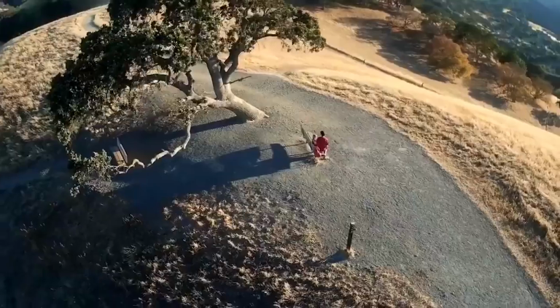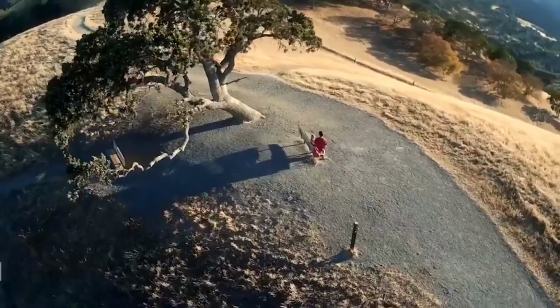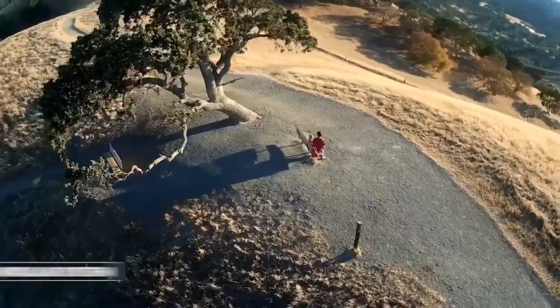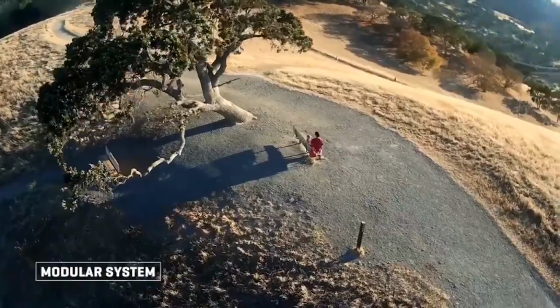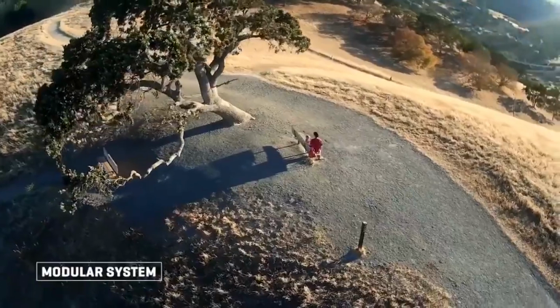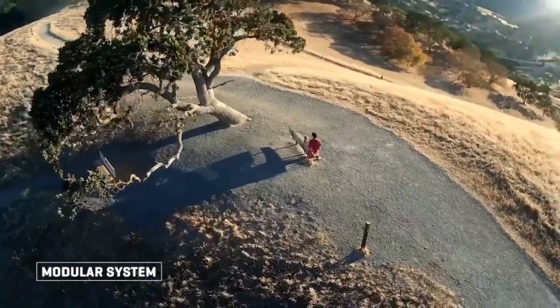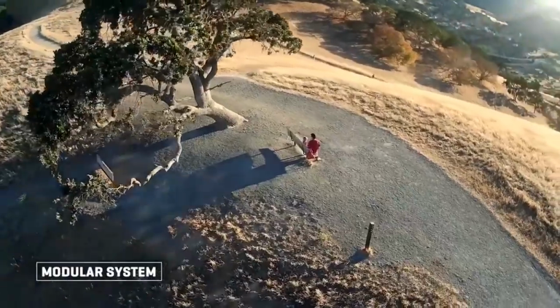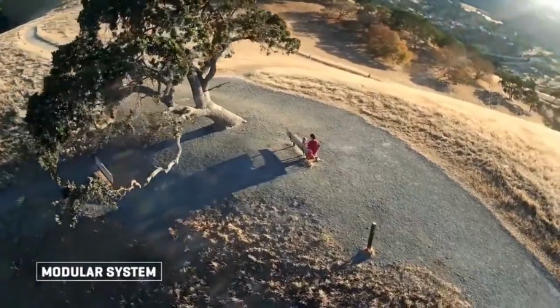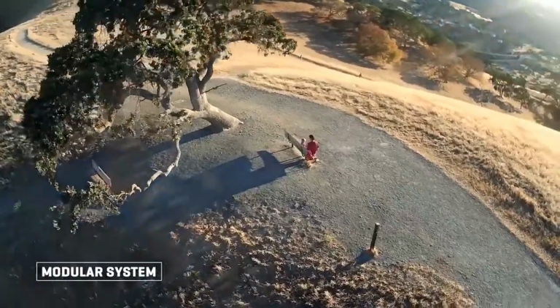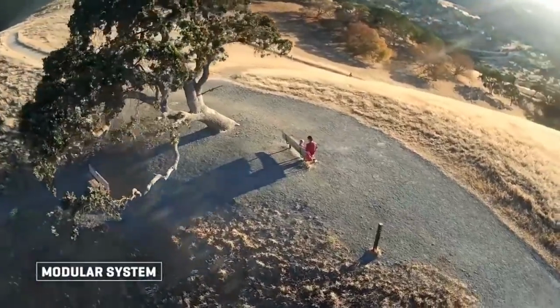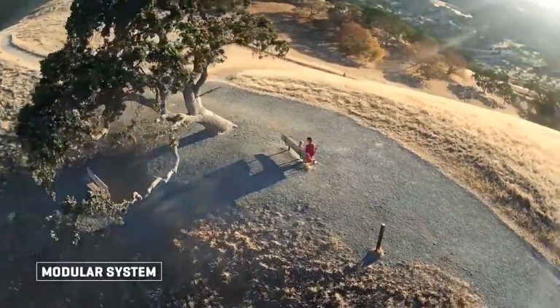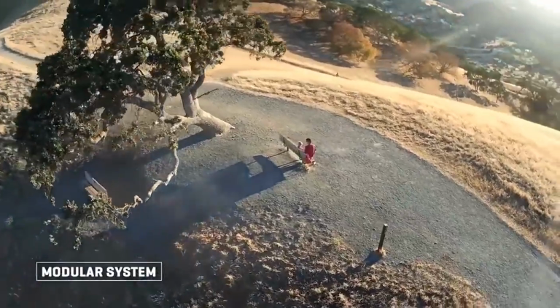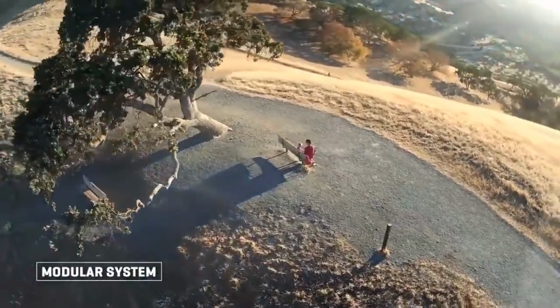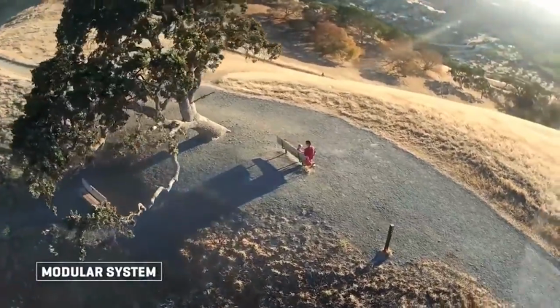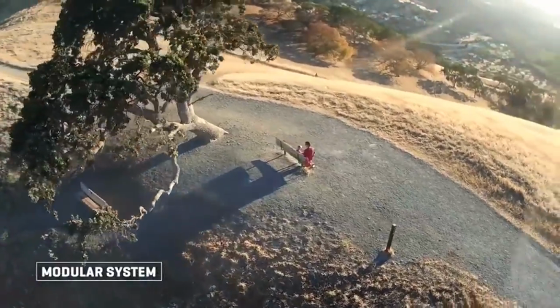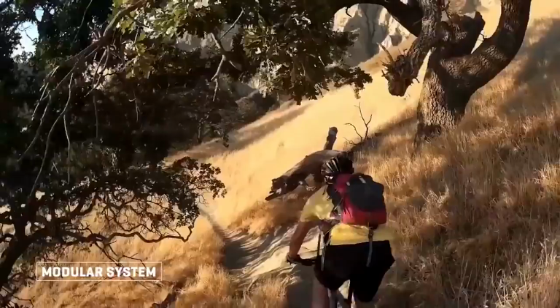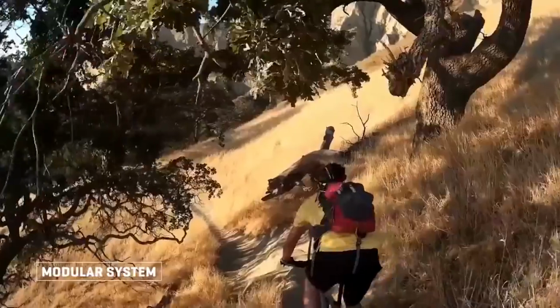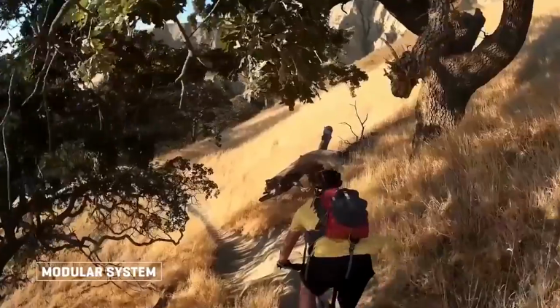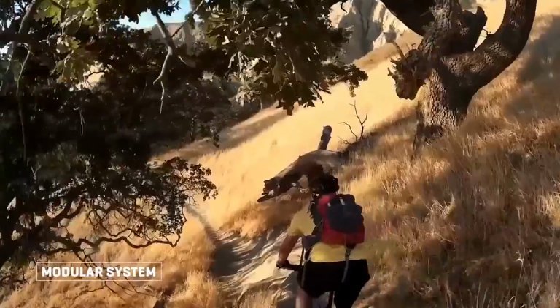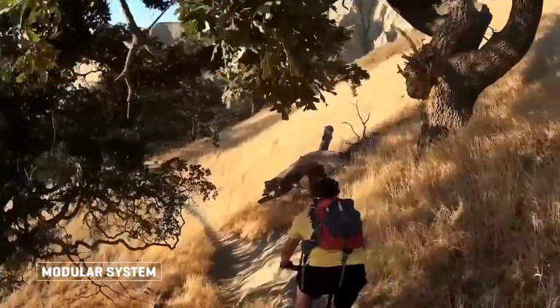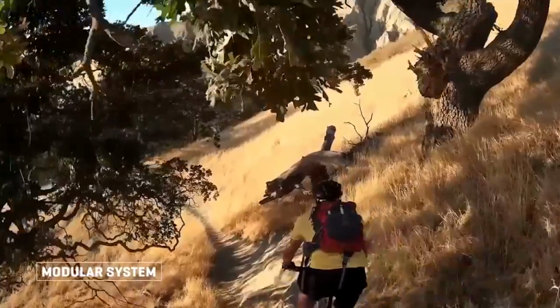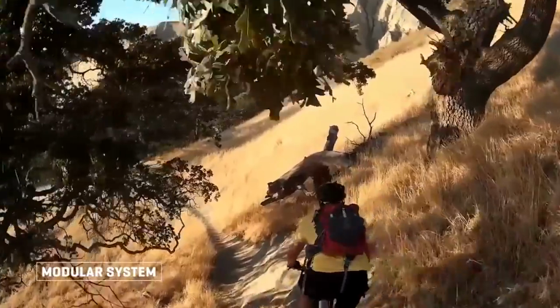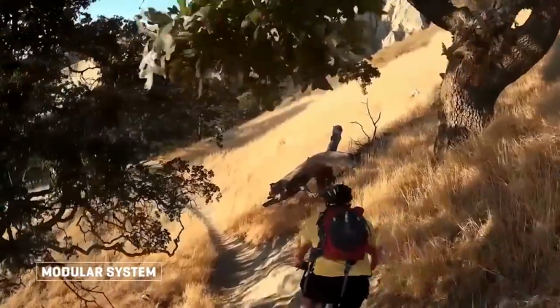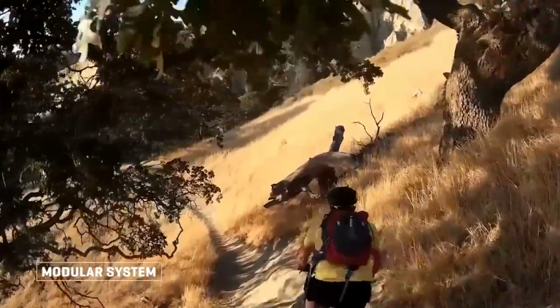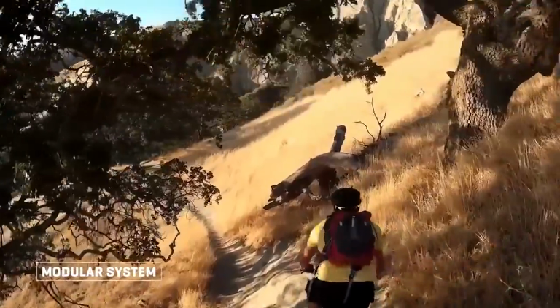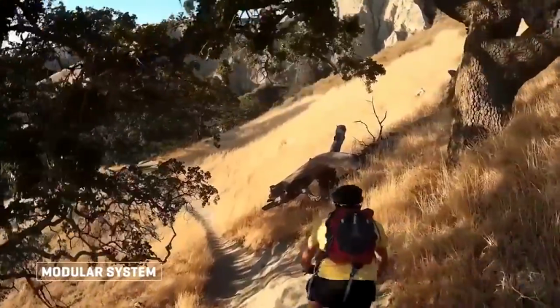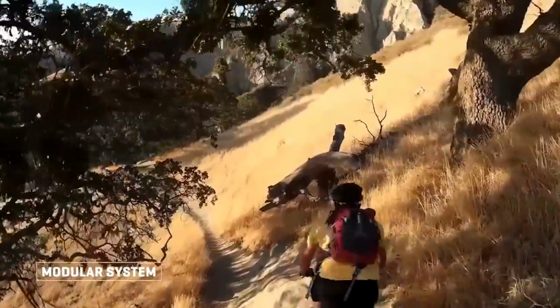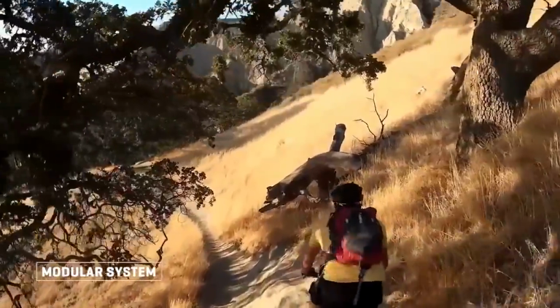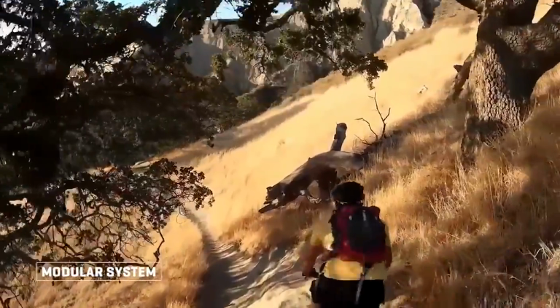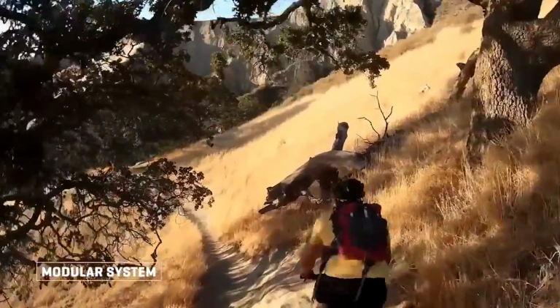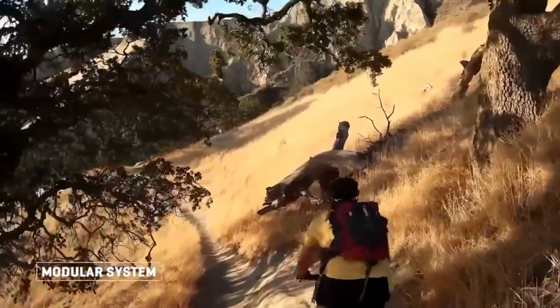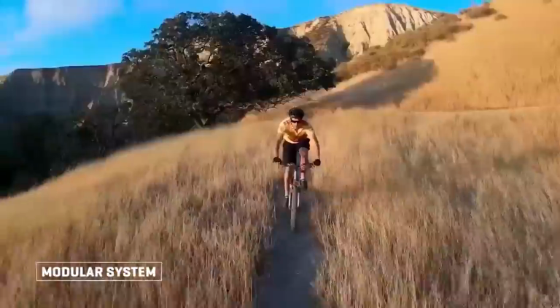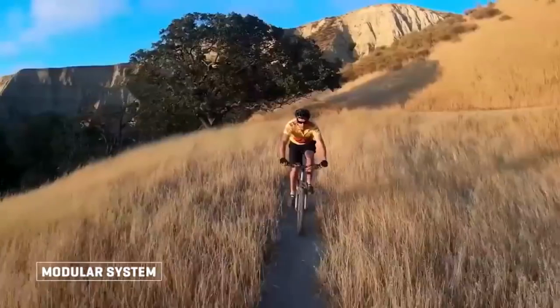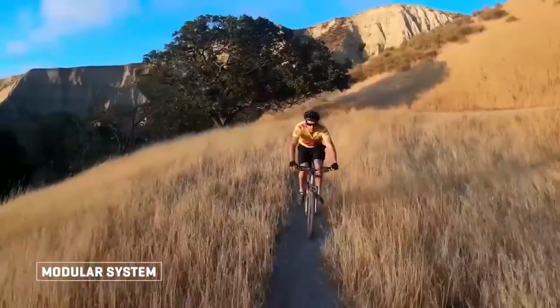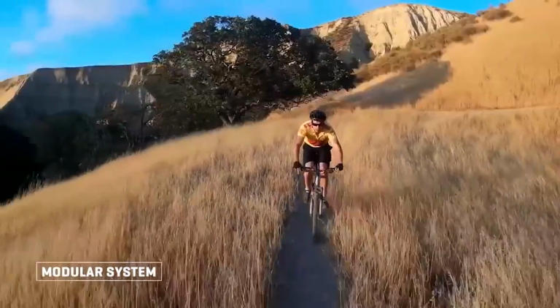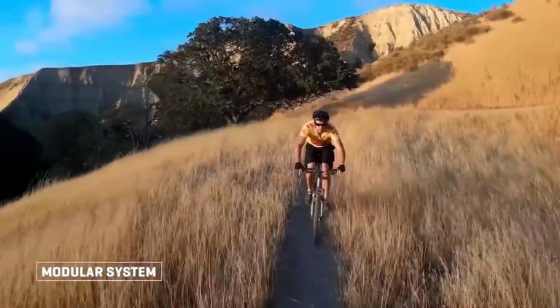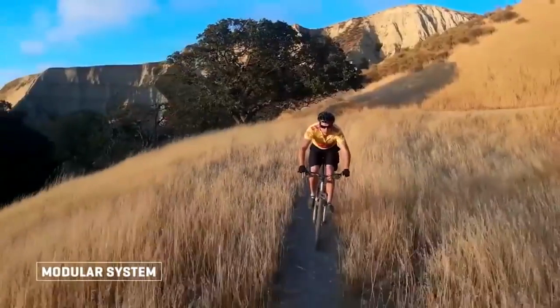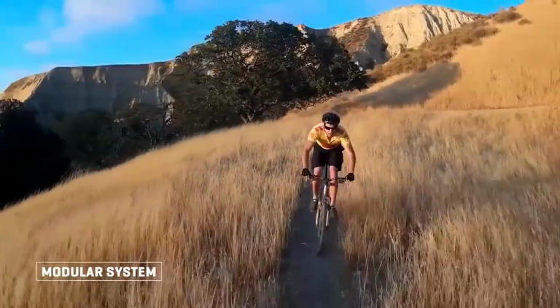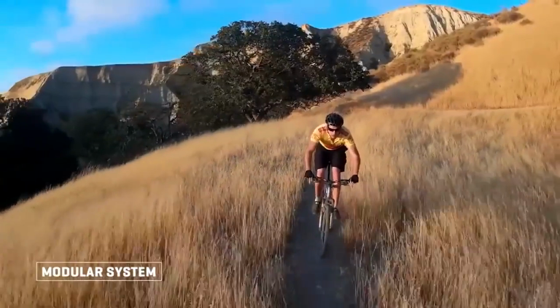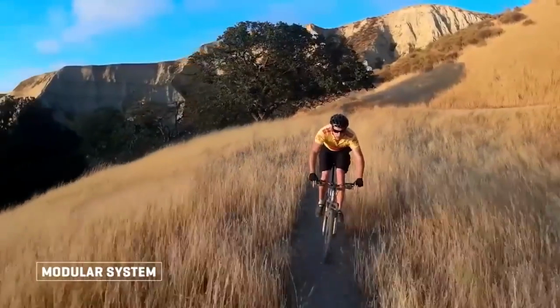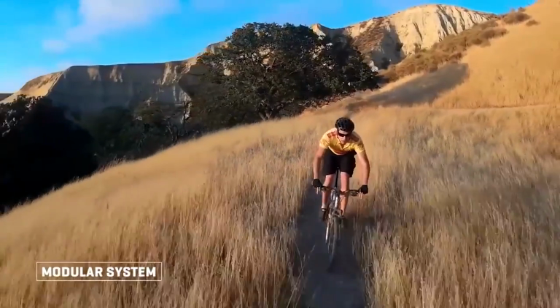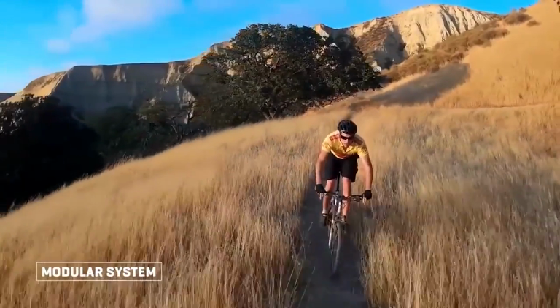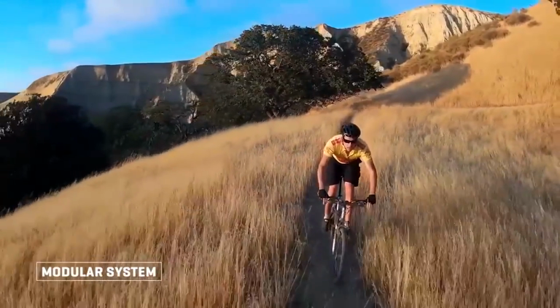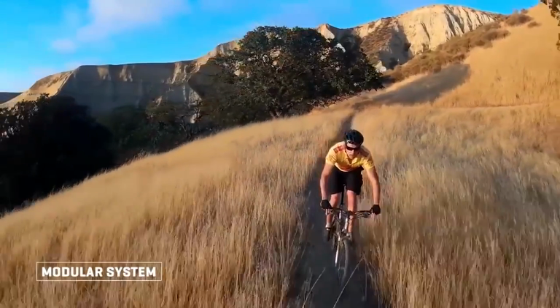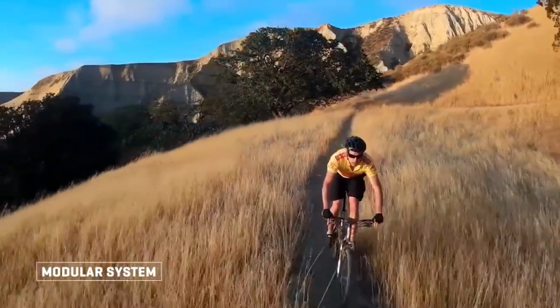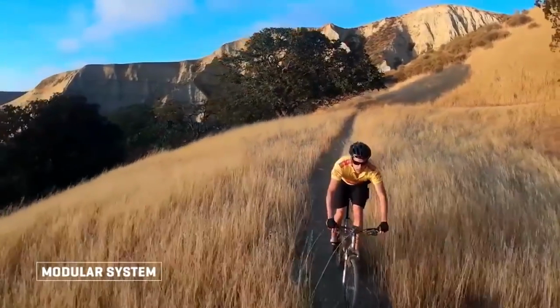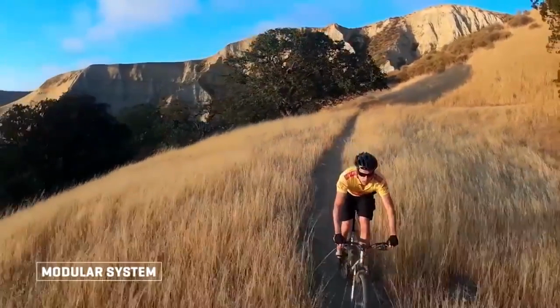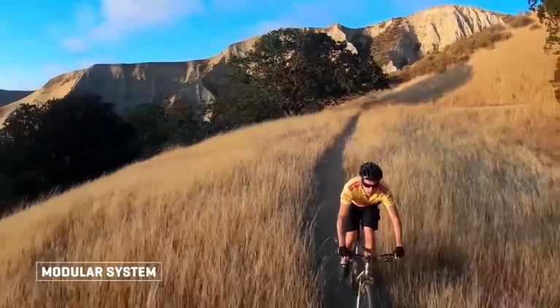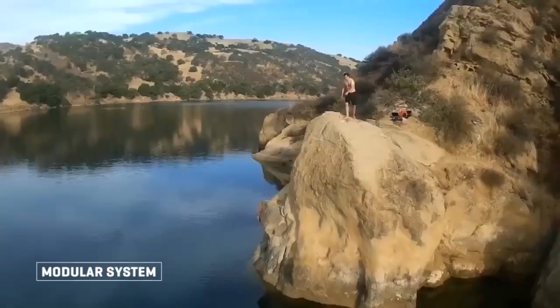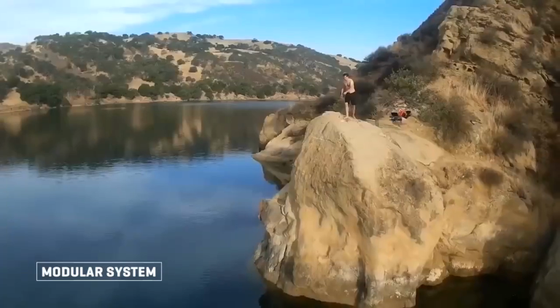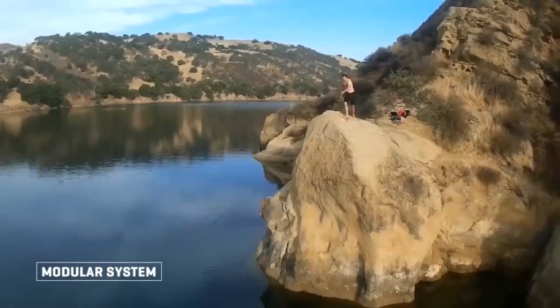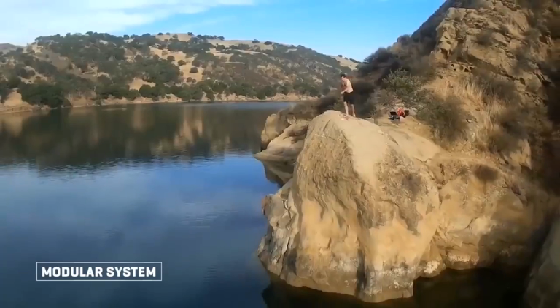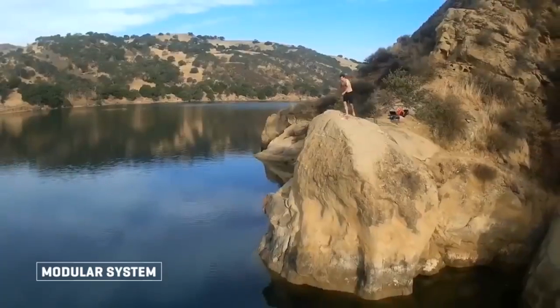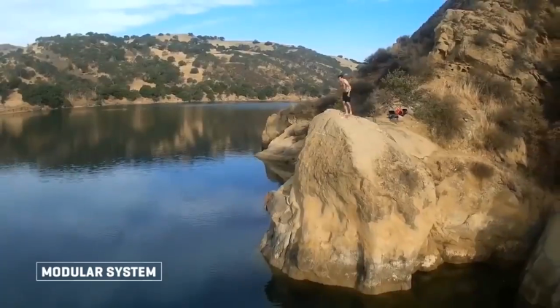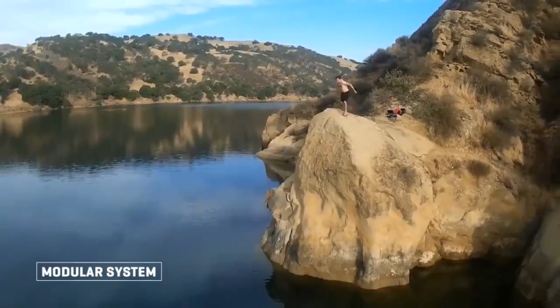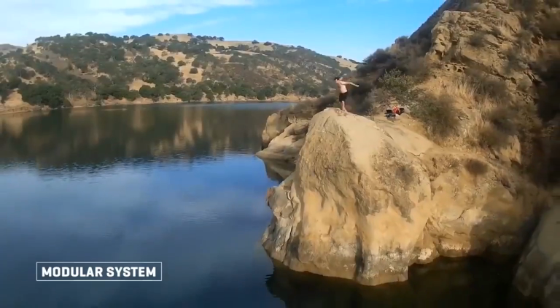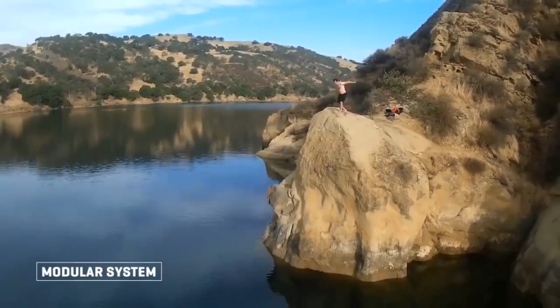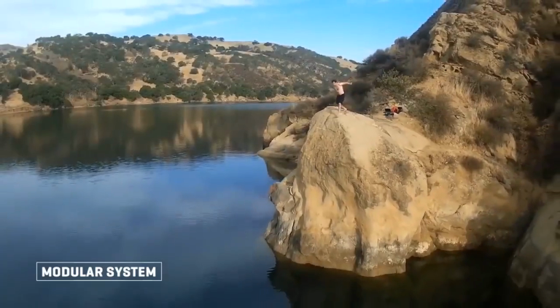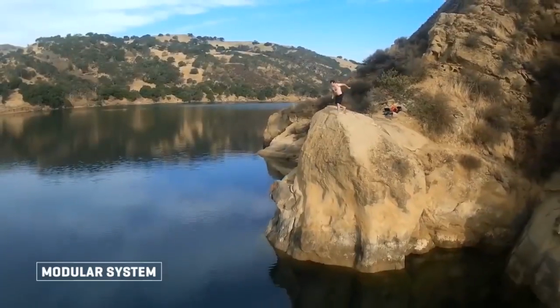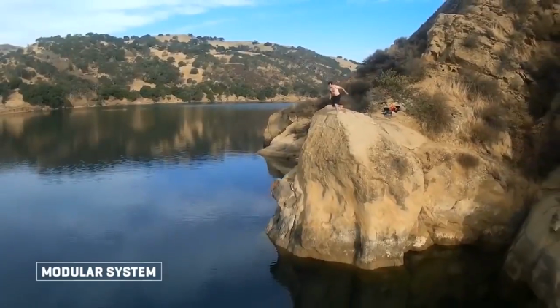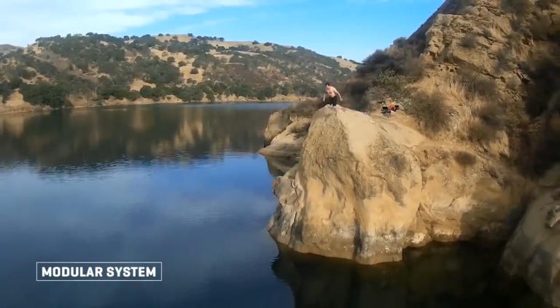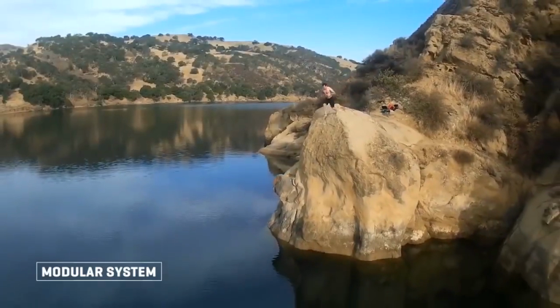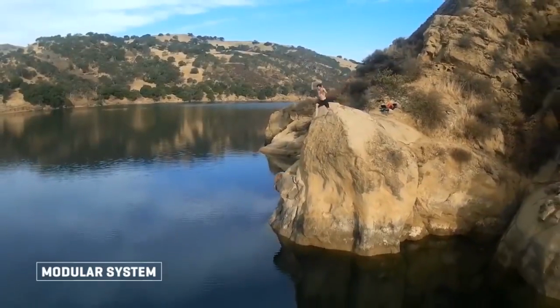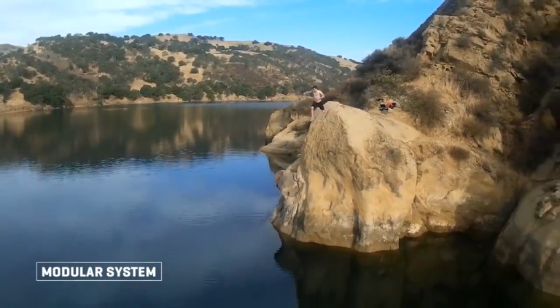And this is just the start. We've got modules coming for obstacle avoidance, wildly fast flight speed, and unlimited range with a cellular modem.